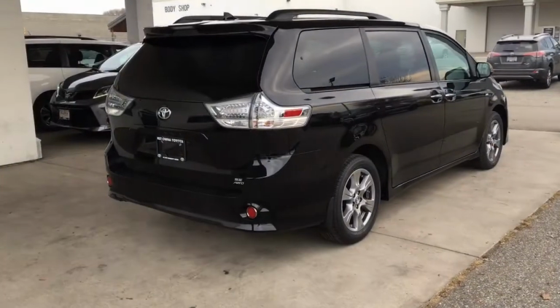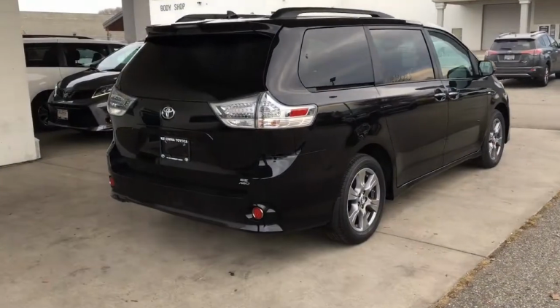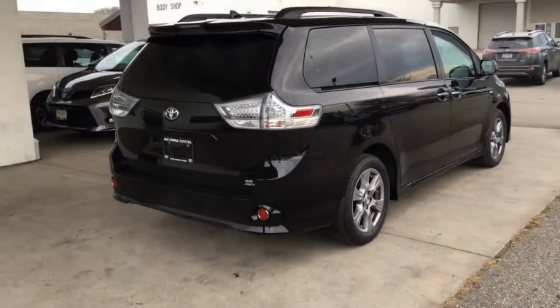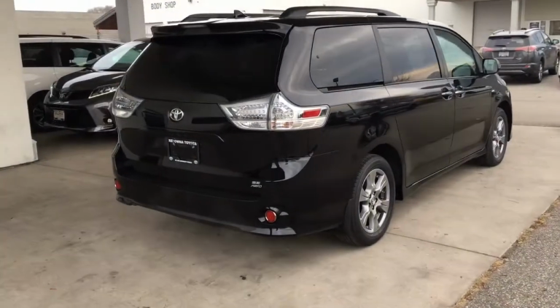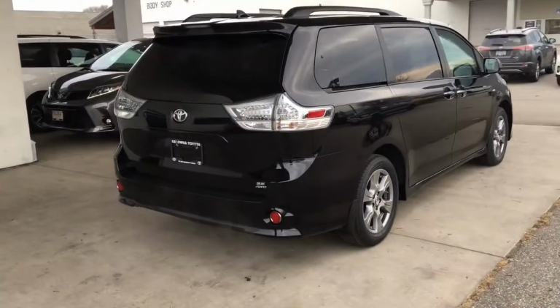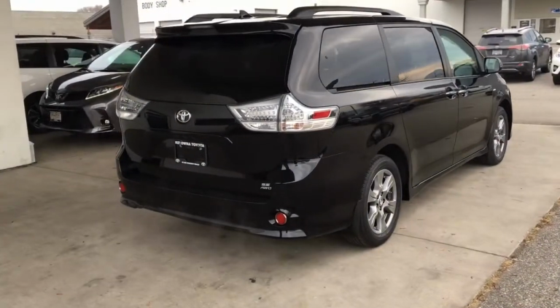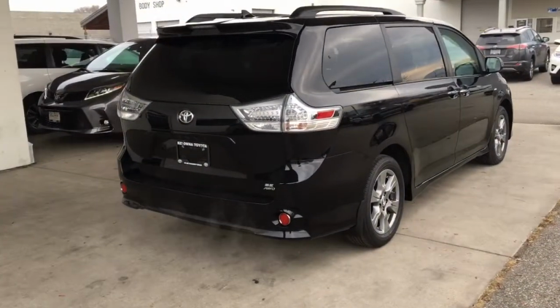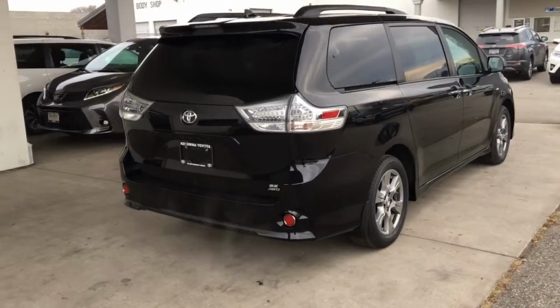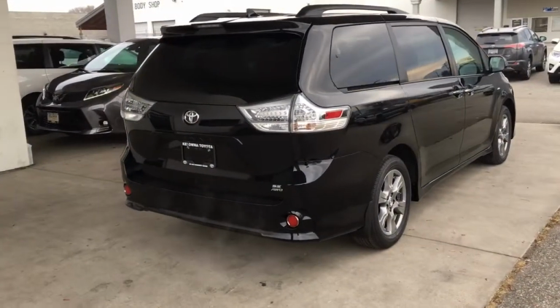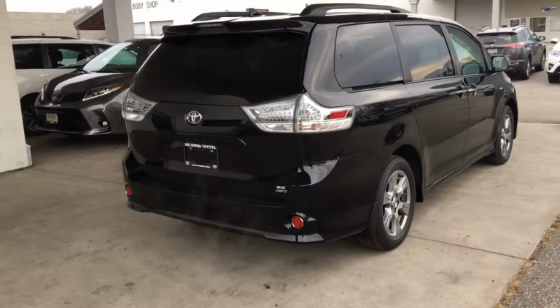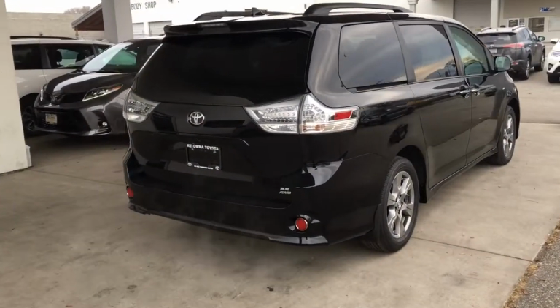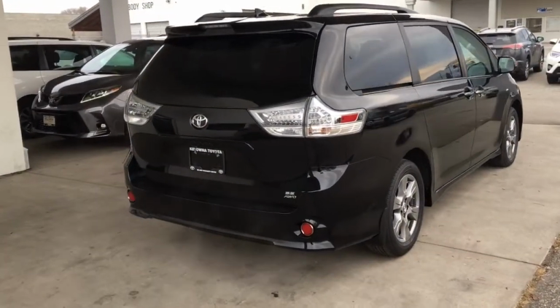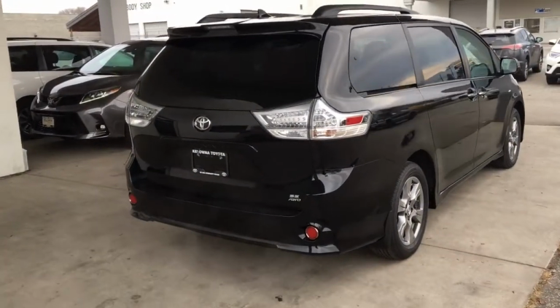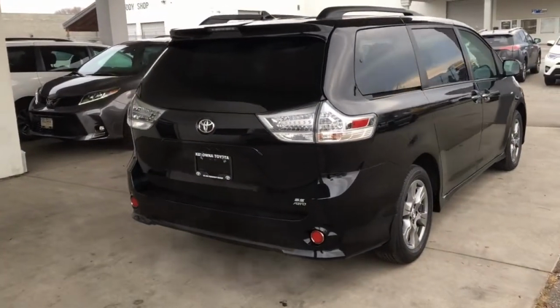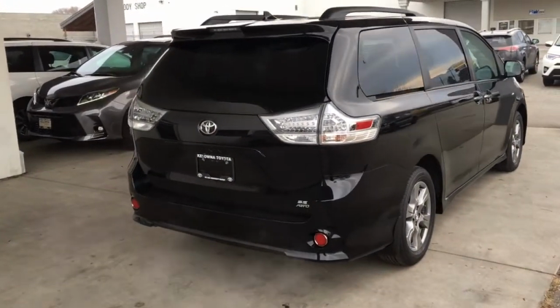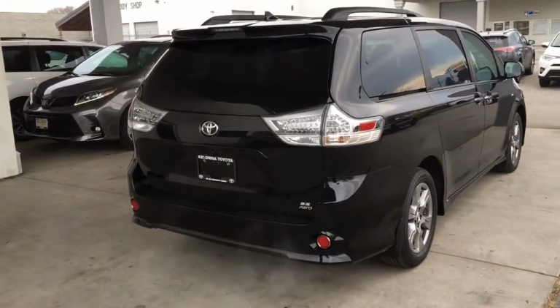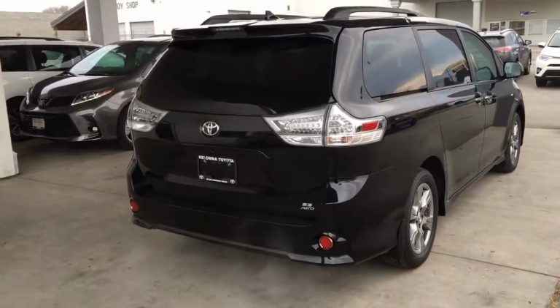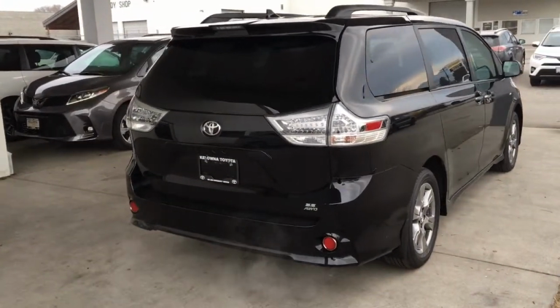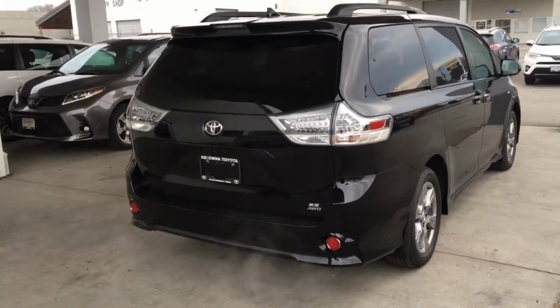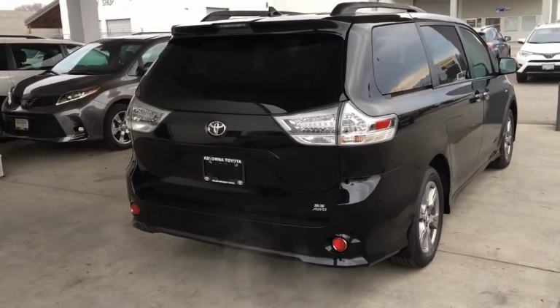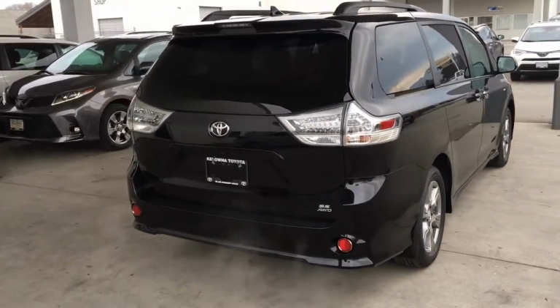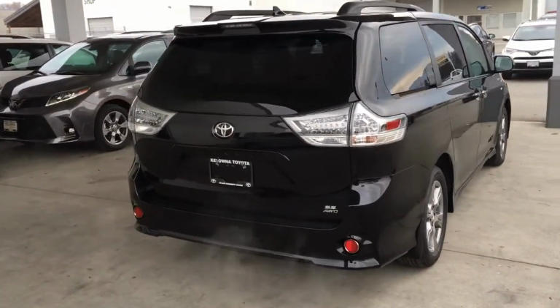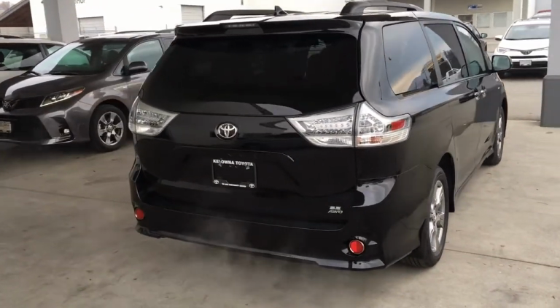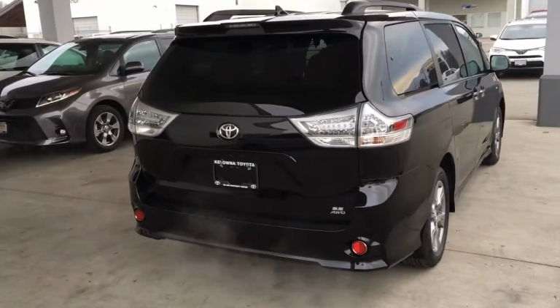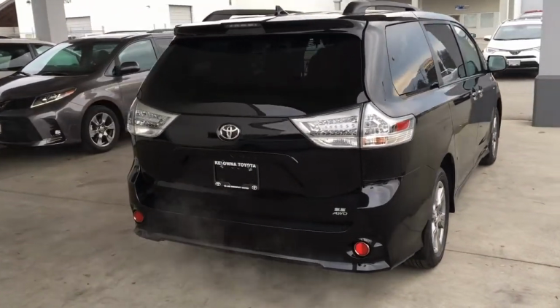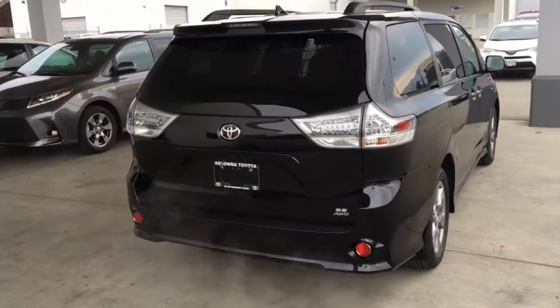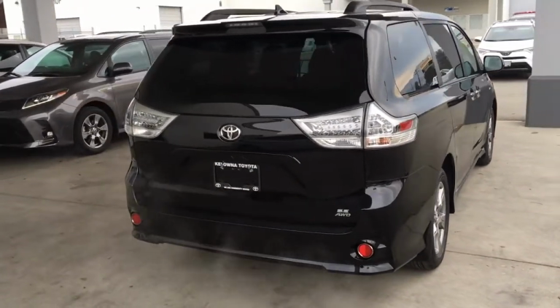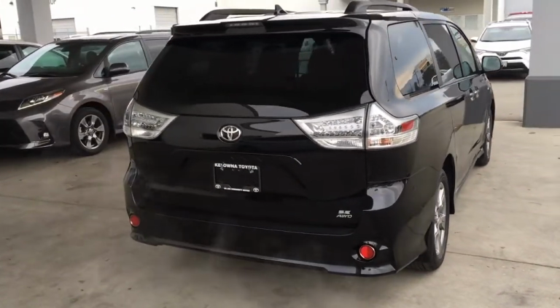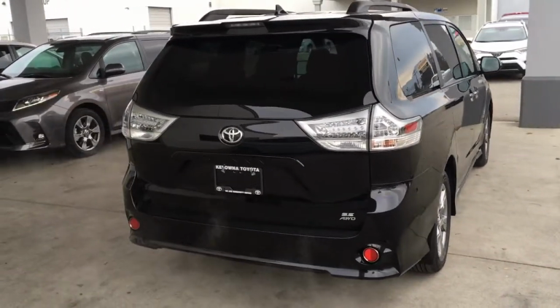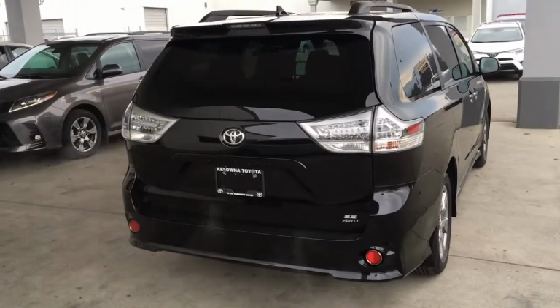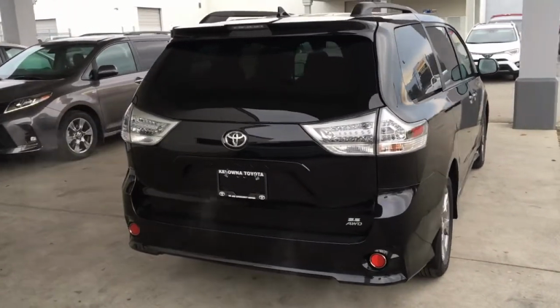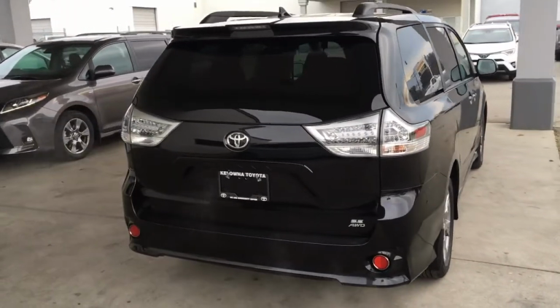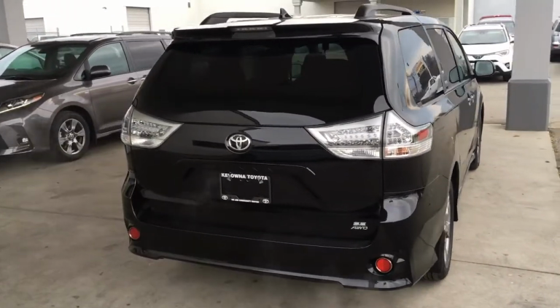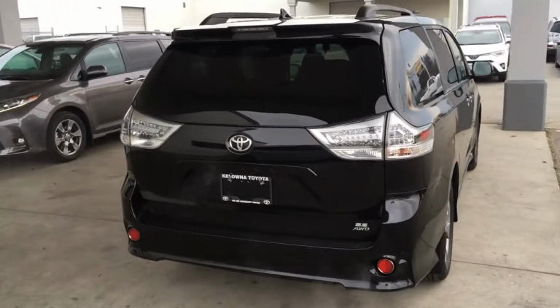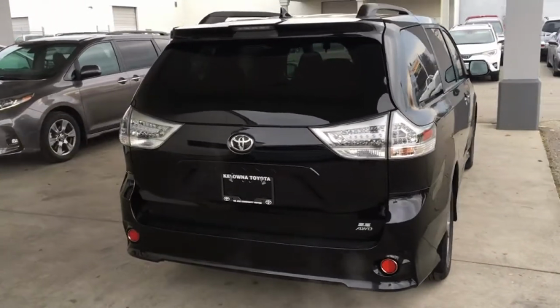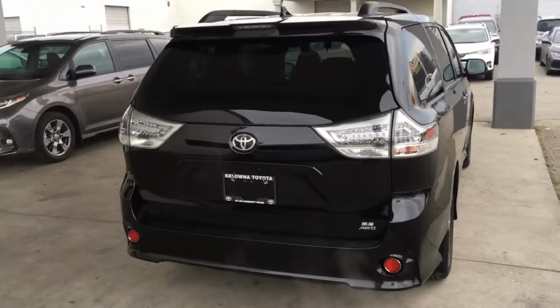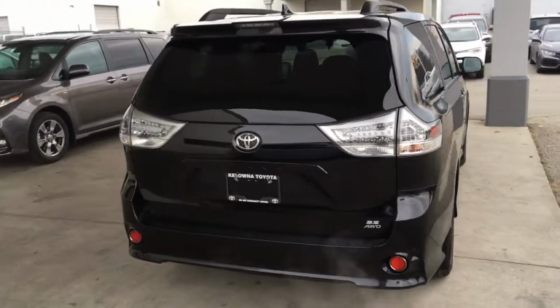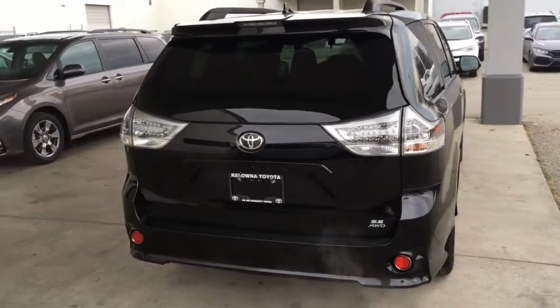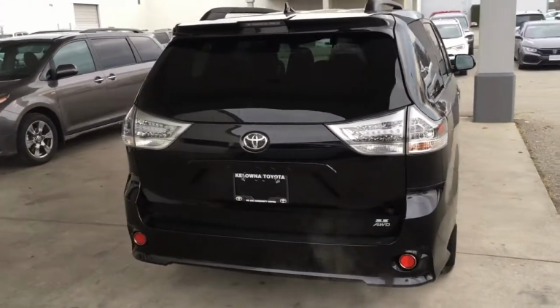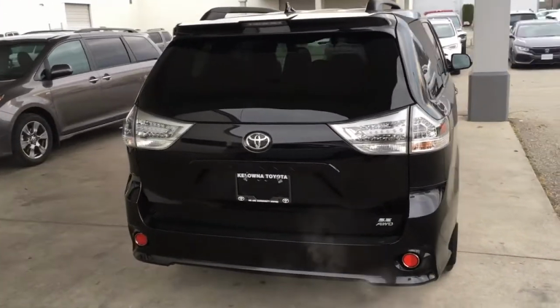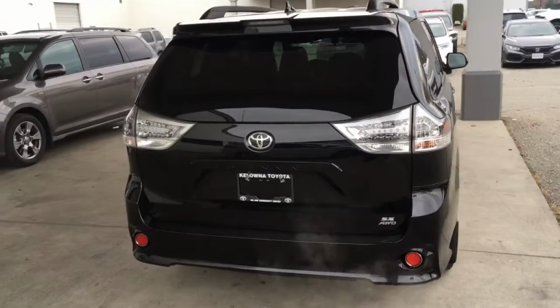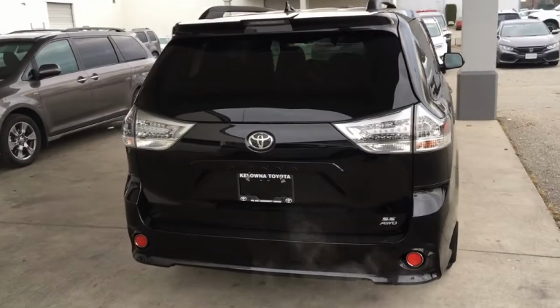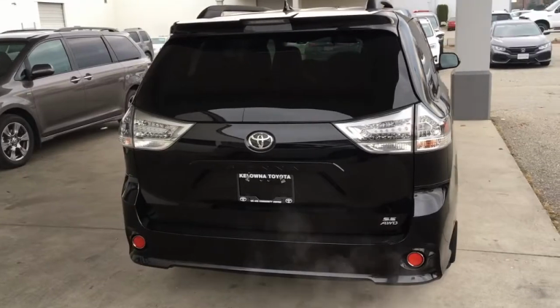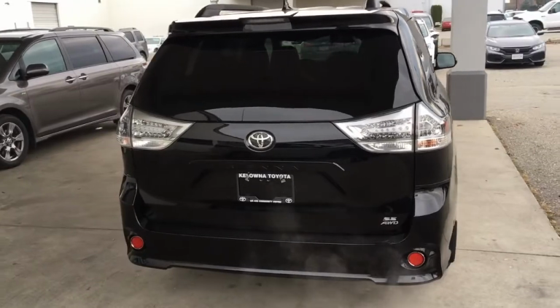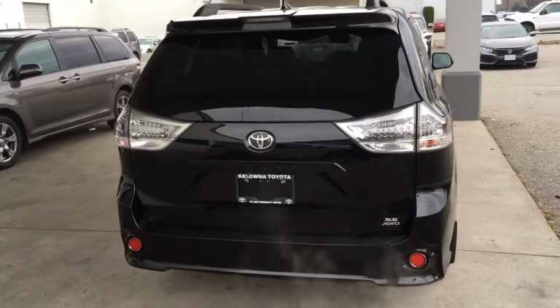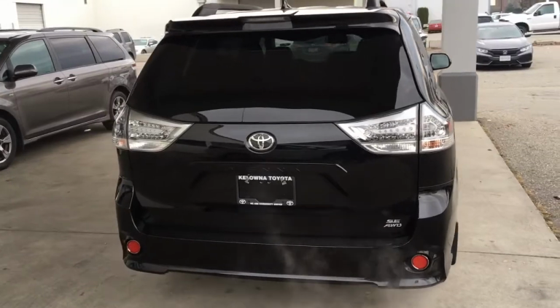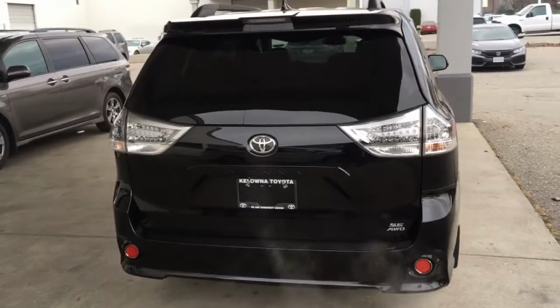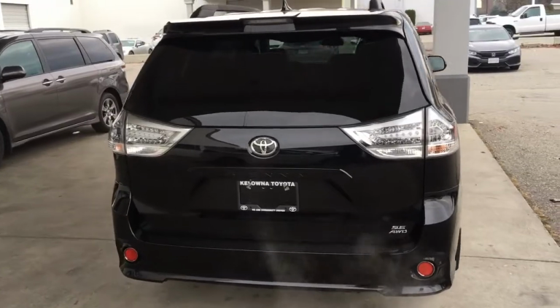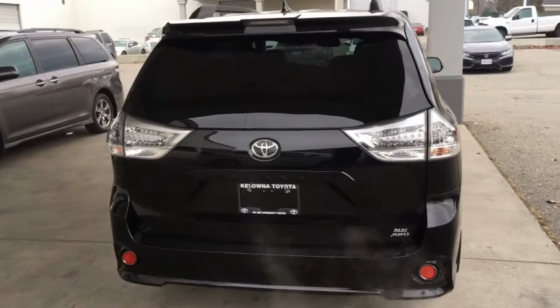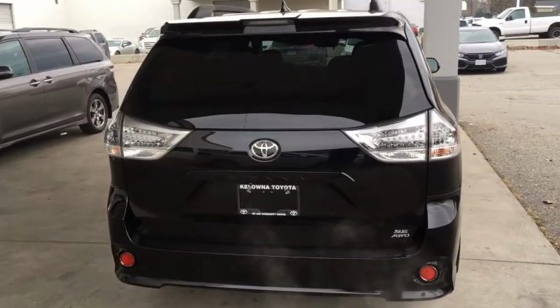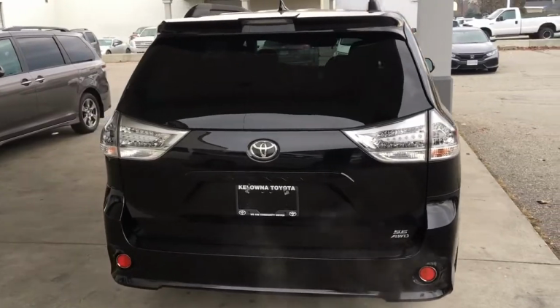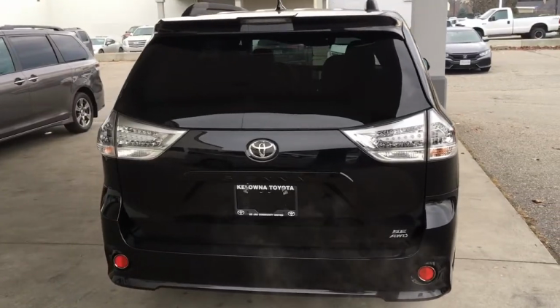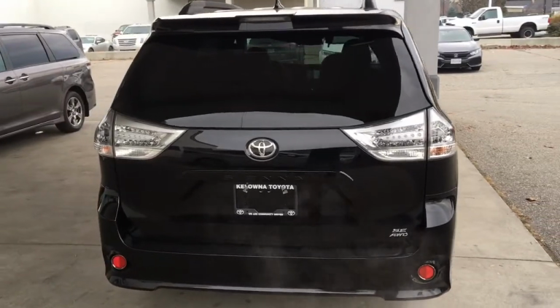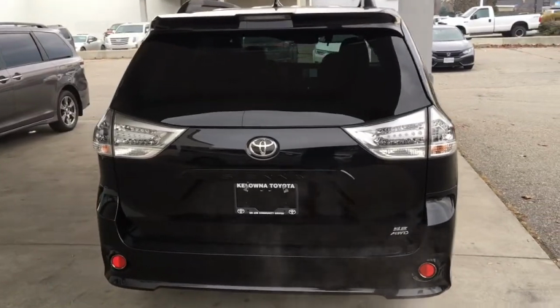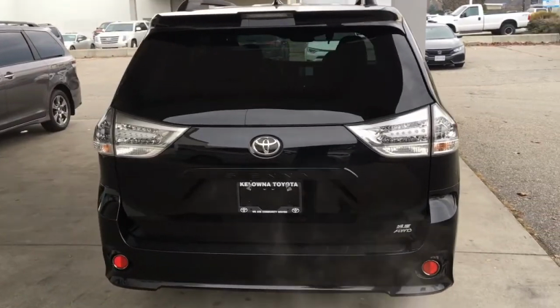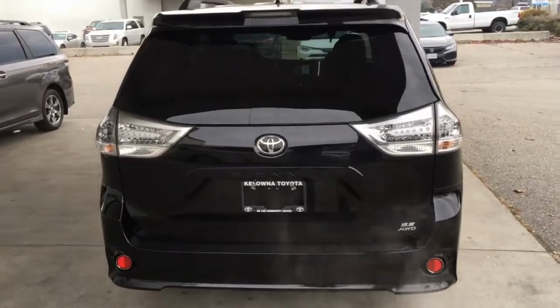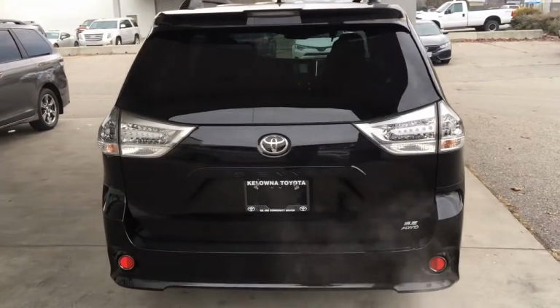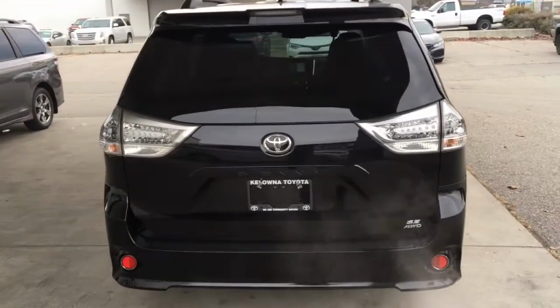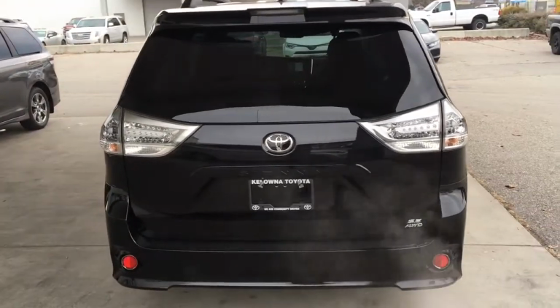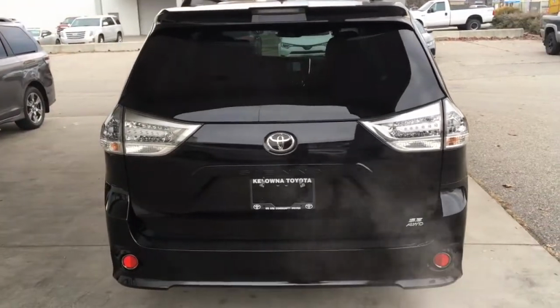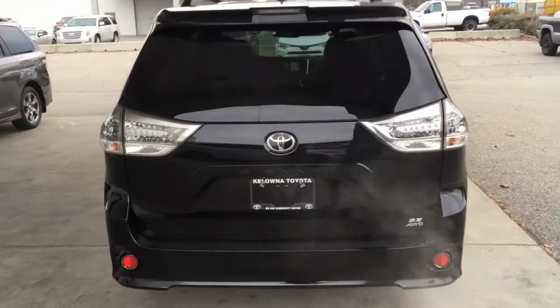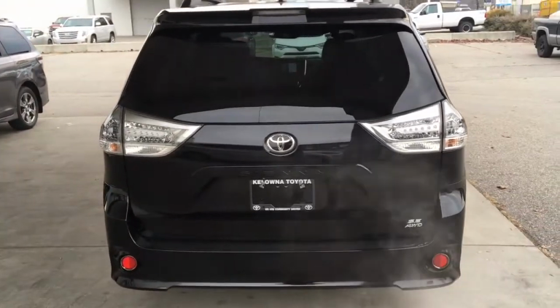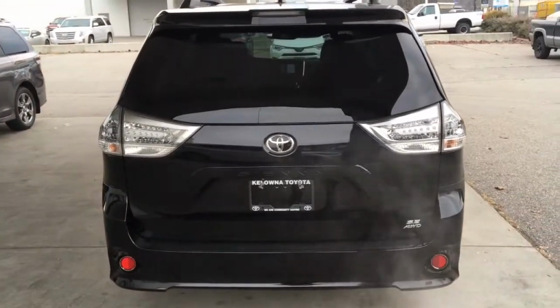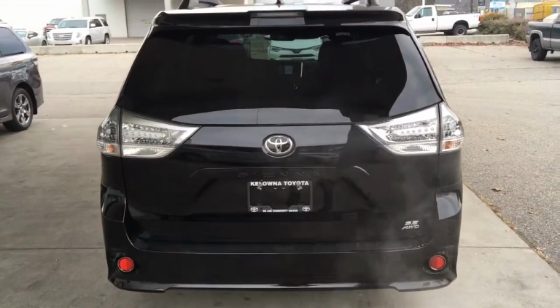This luxury van comes equipped with black roof rails, rear privacy glass, a color matched rear spoiler and 18-inch alloy wheels.